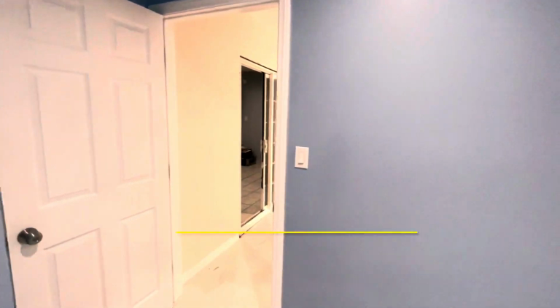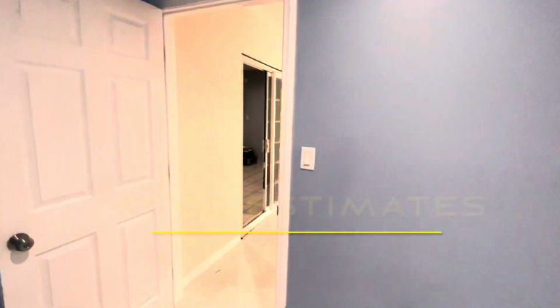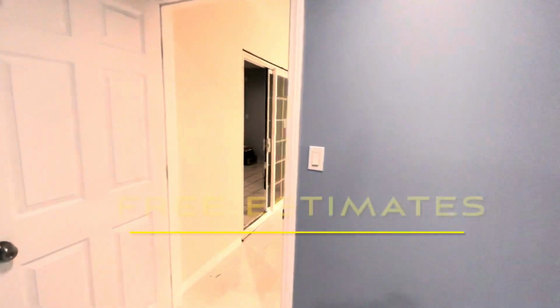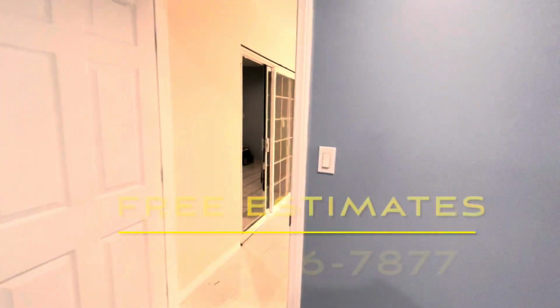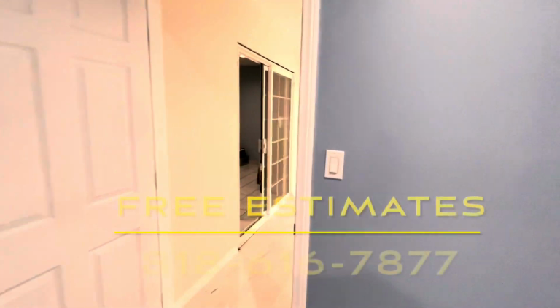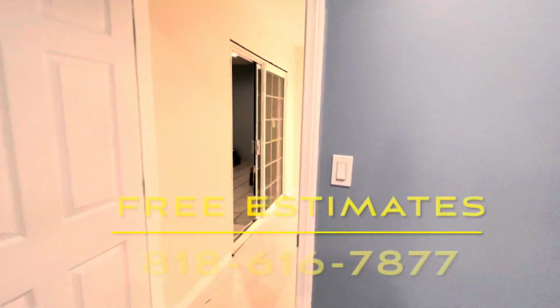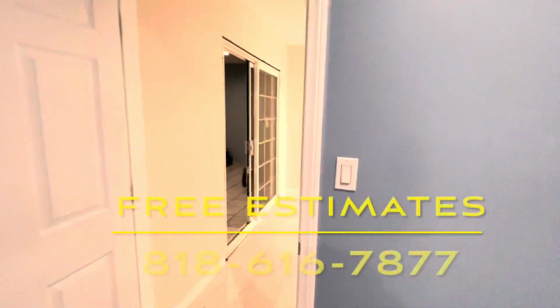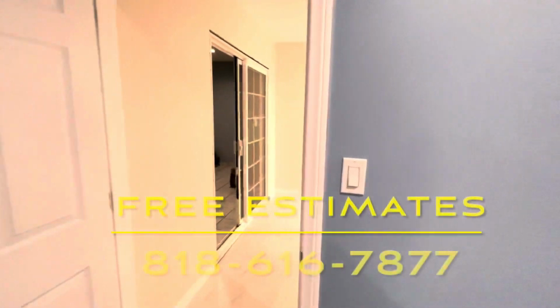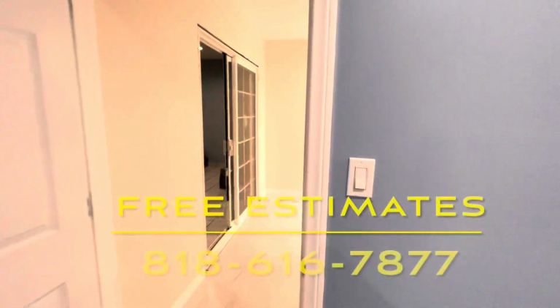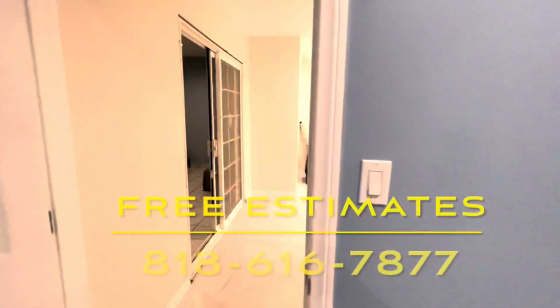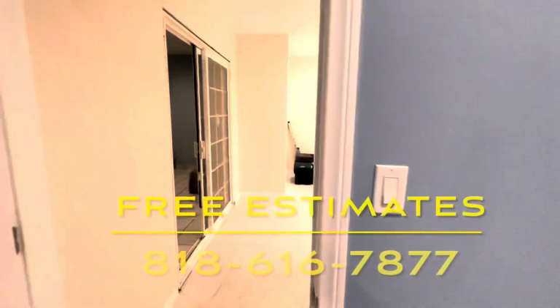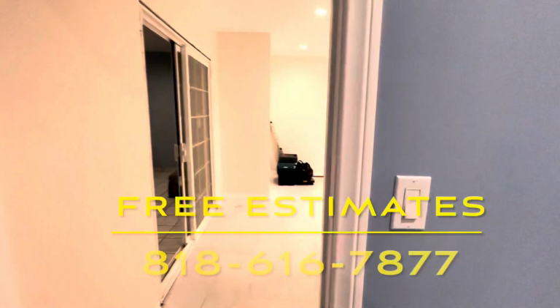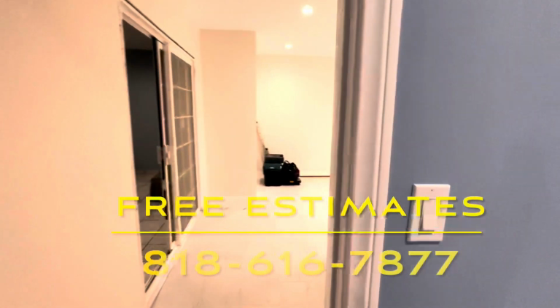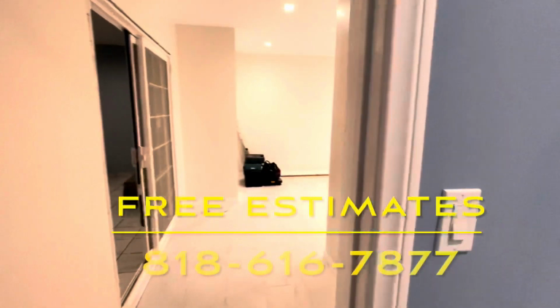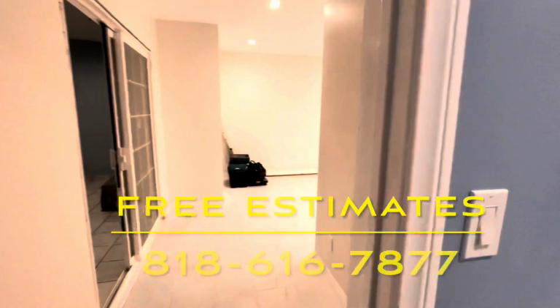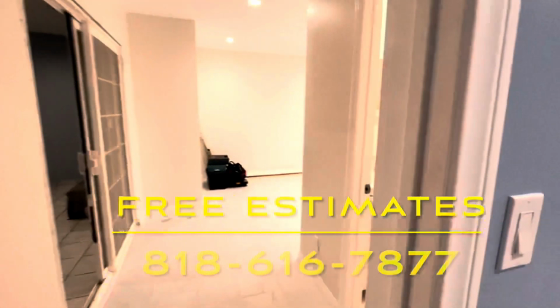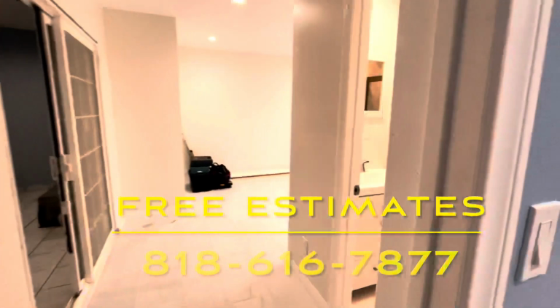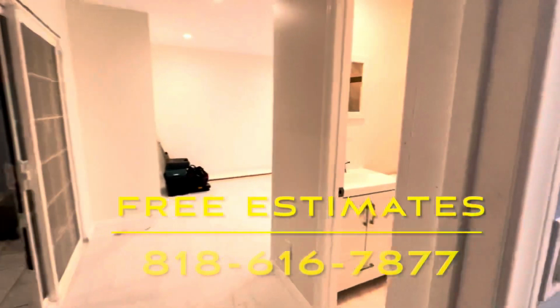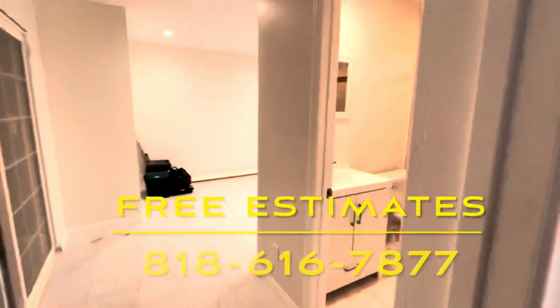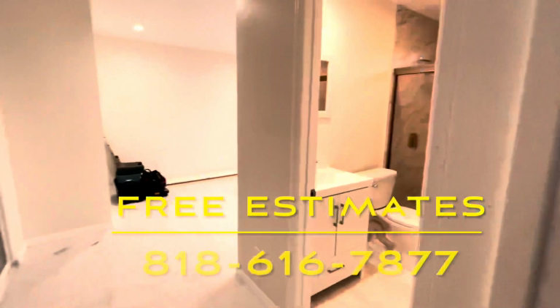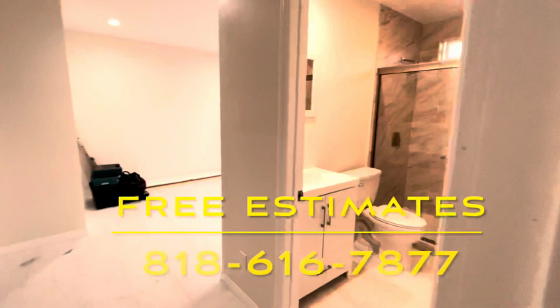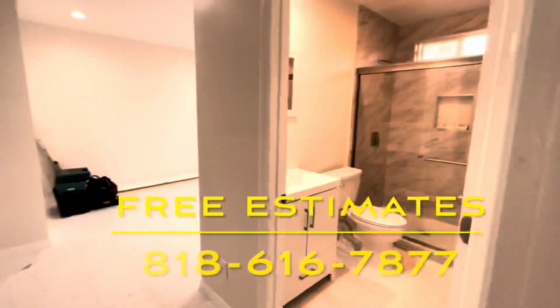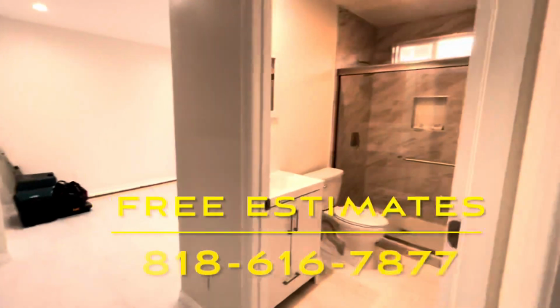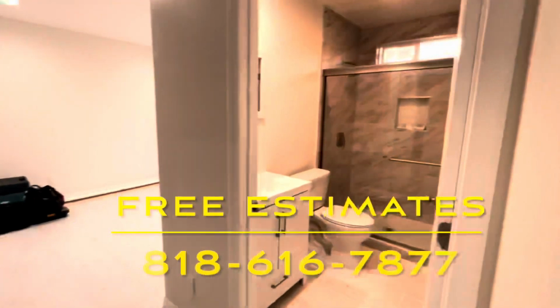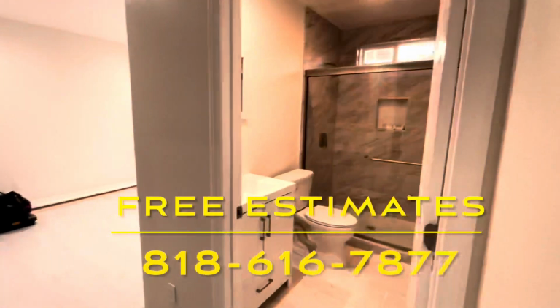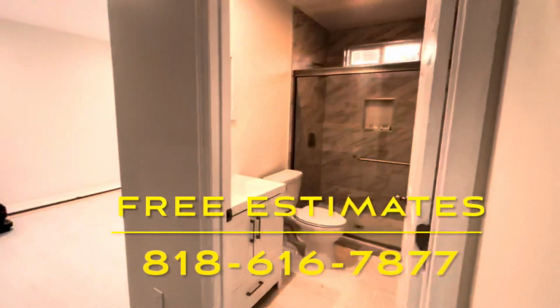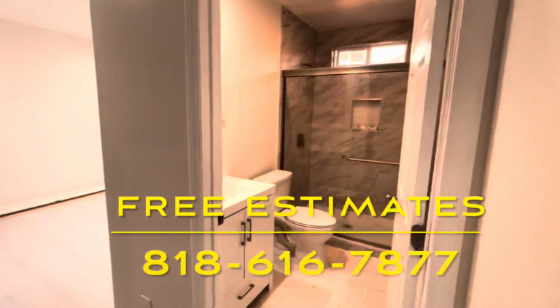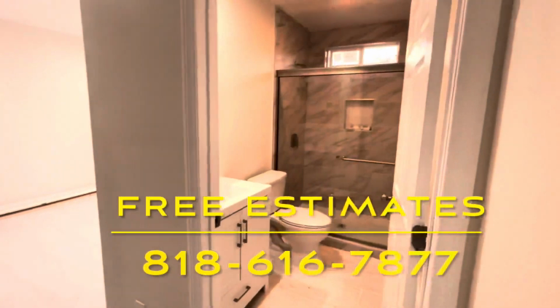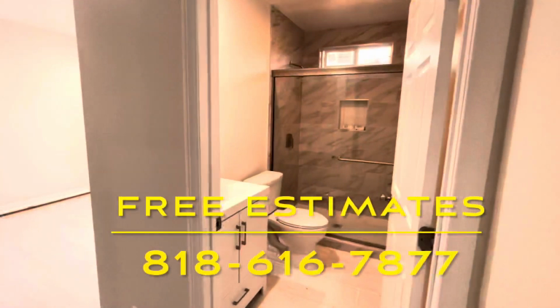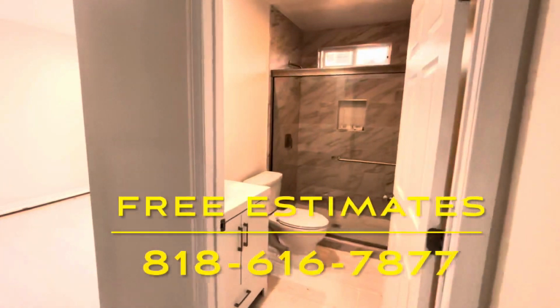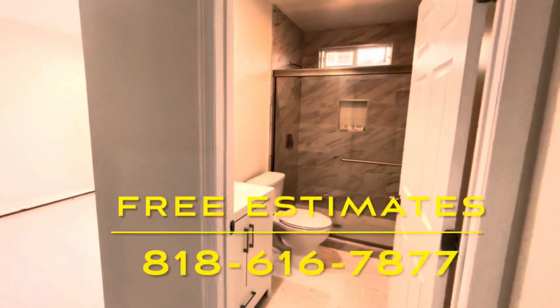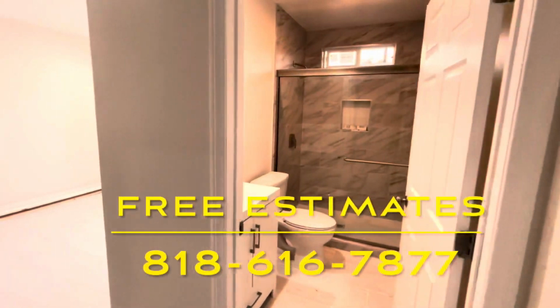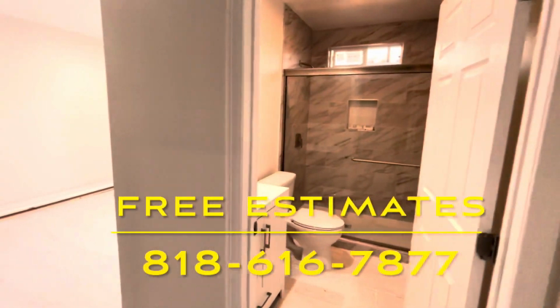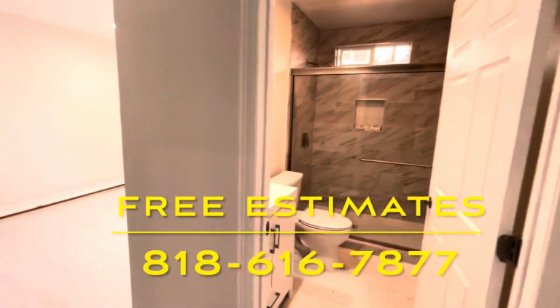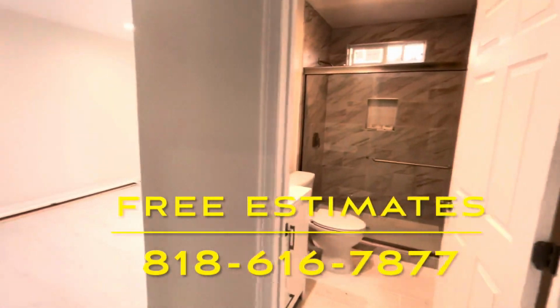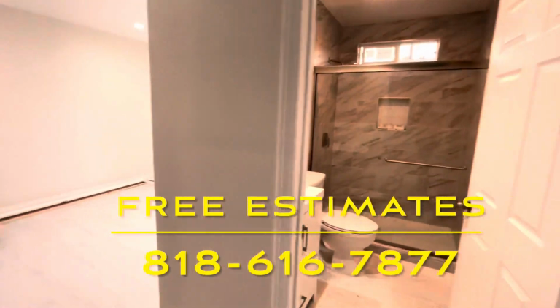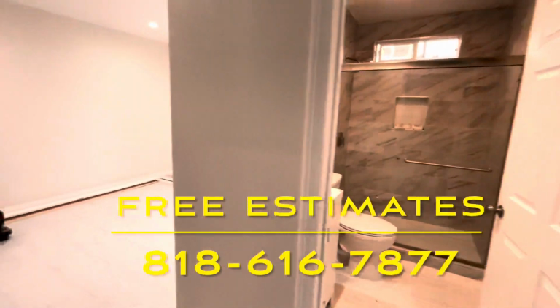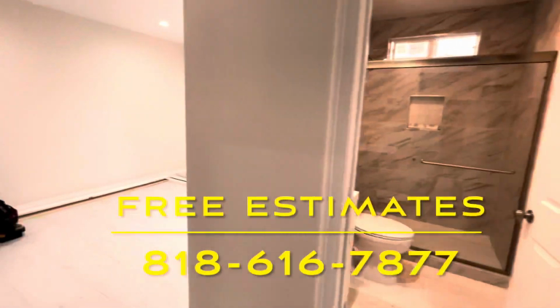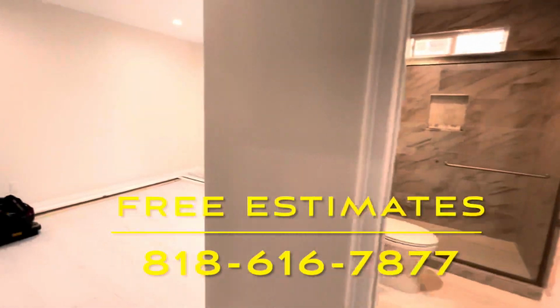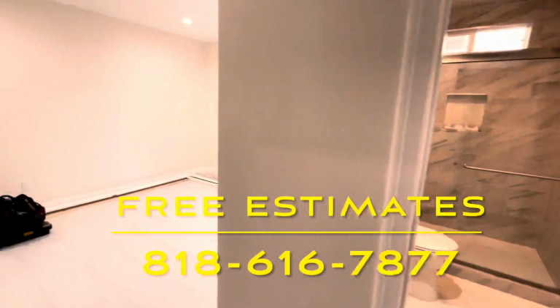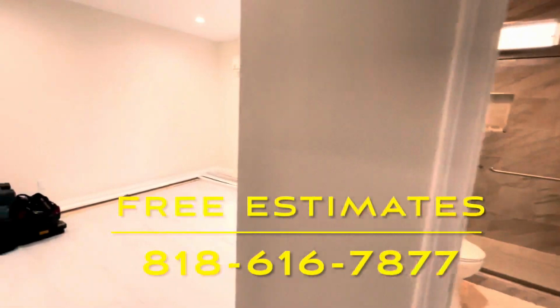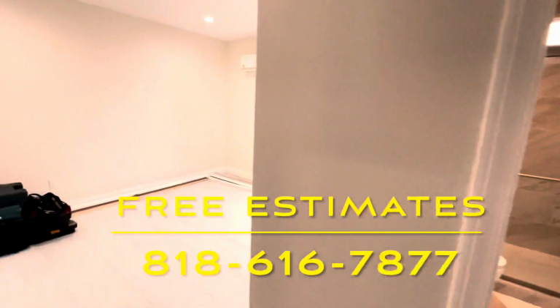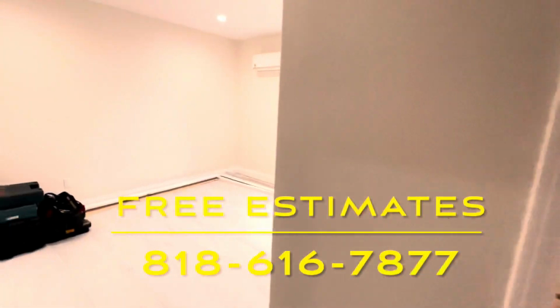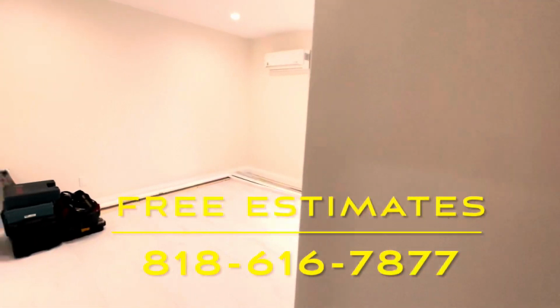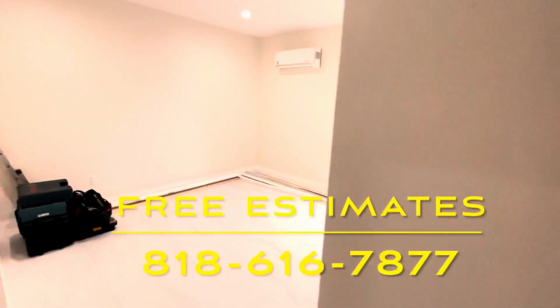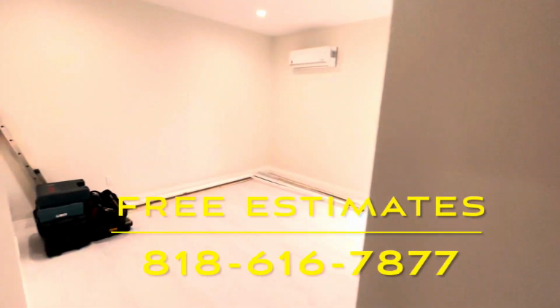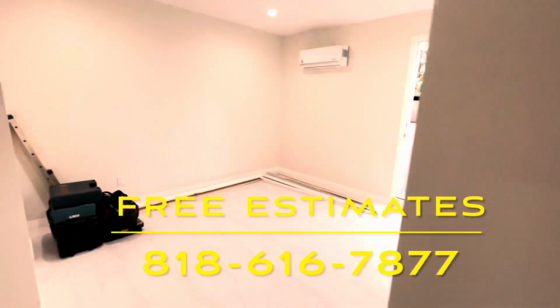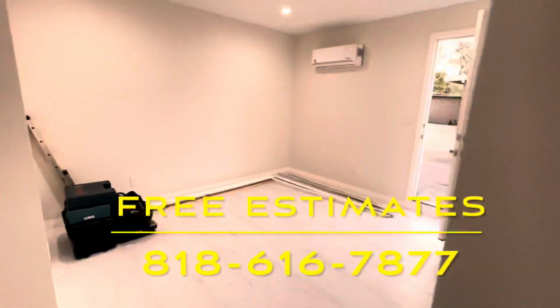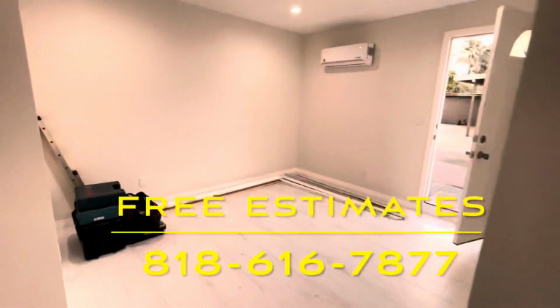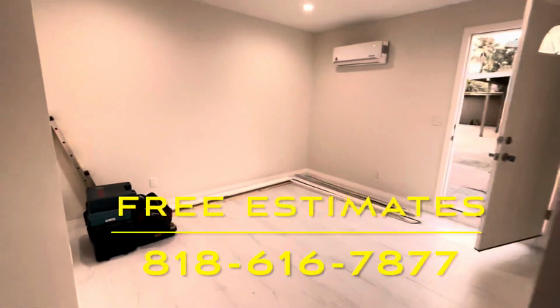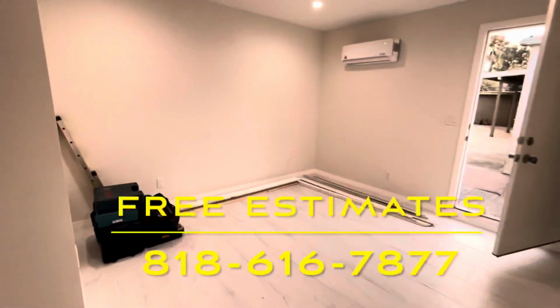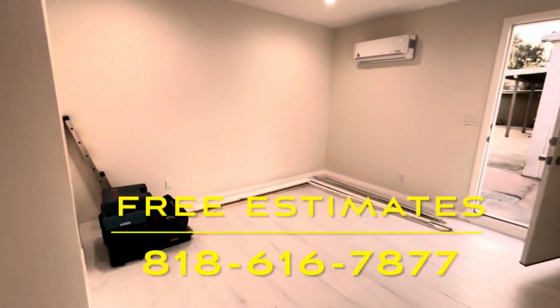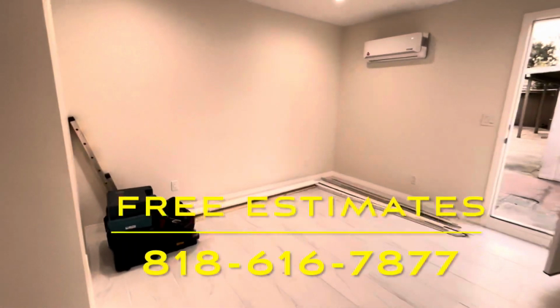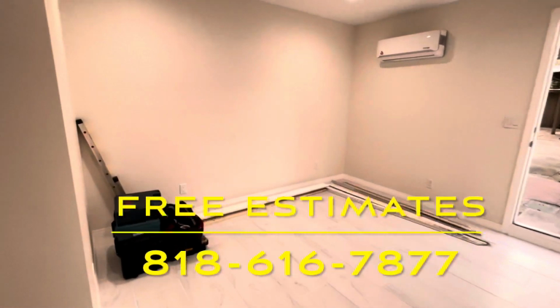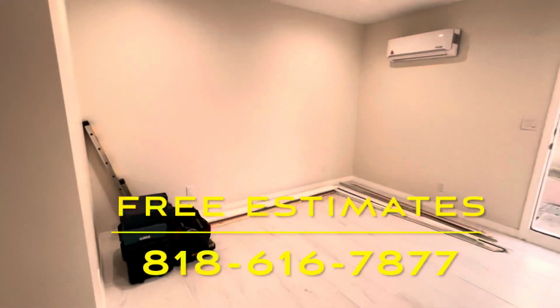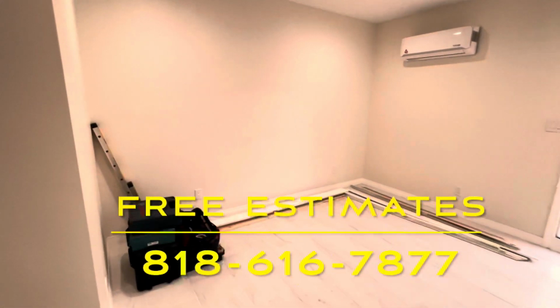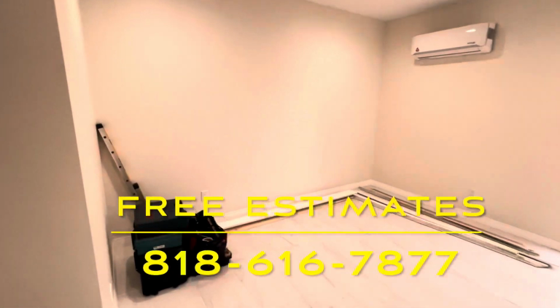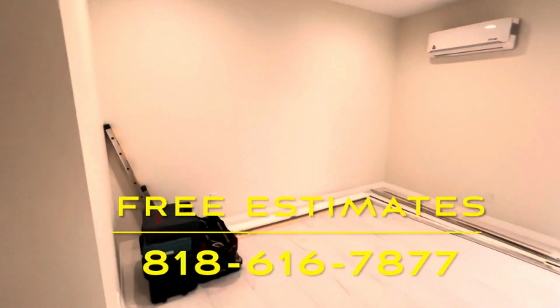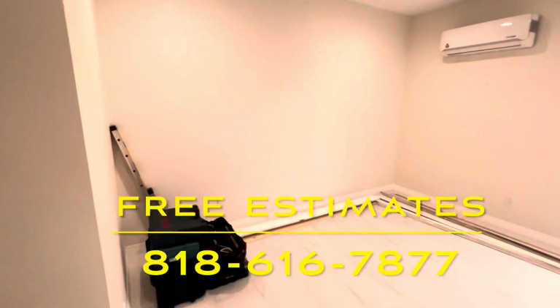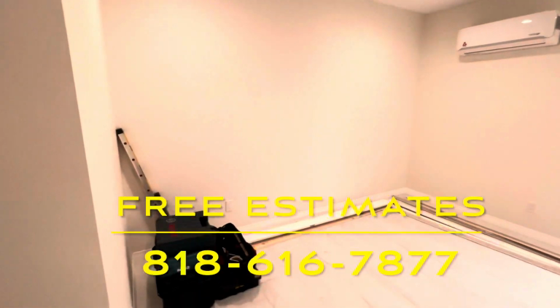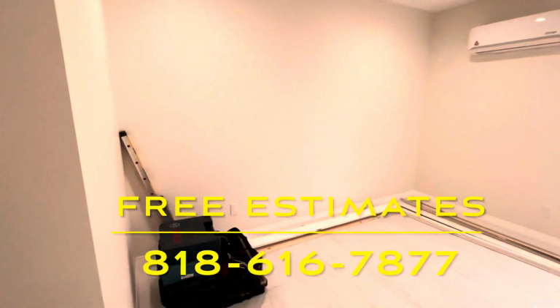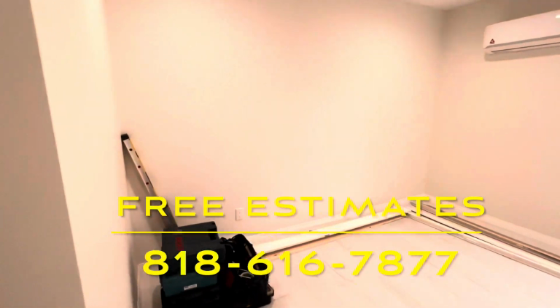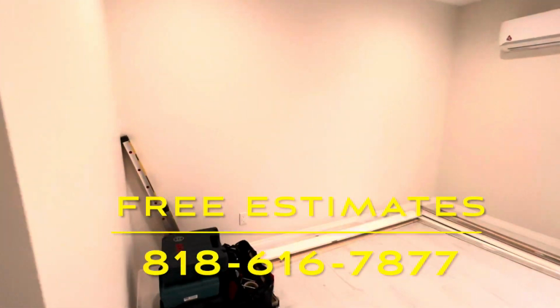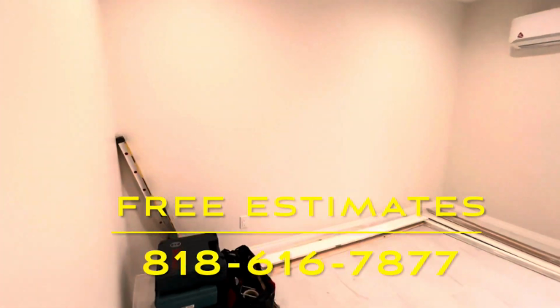Give us a call for a free estimate: 818-616-7877. Hablamos español.